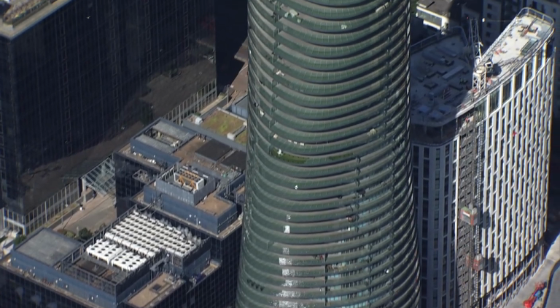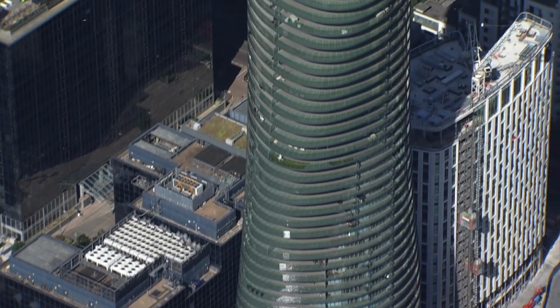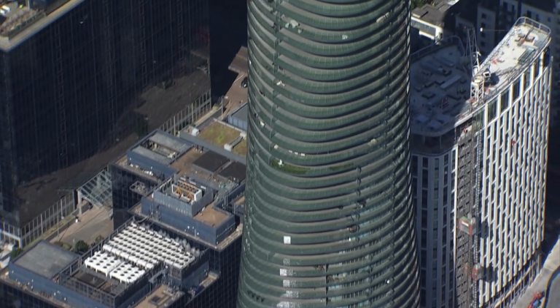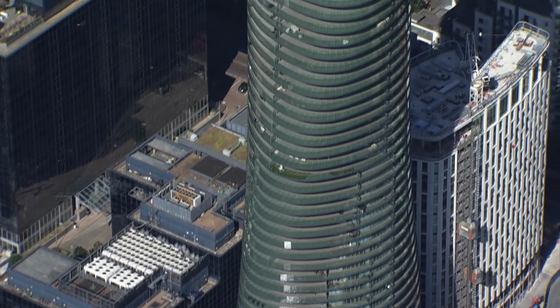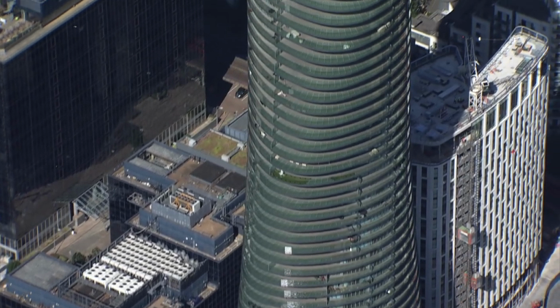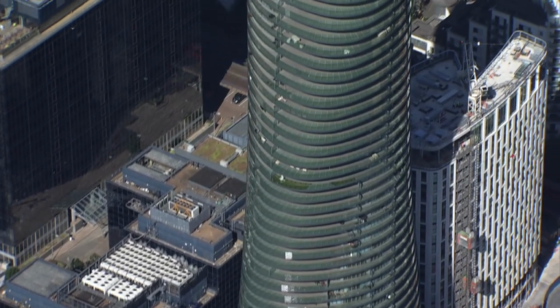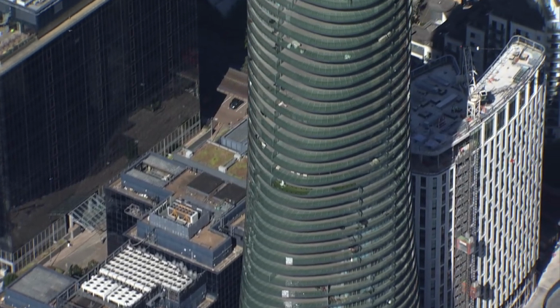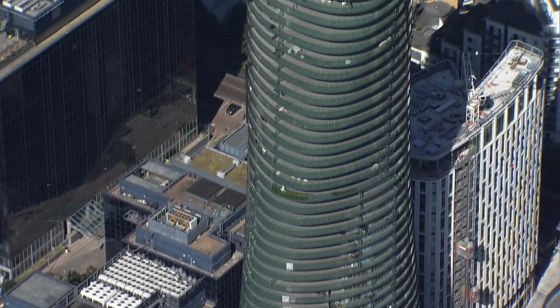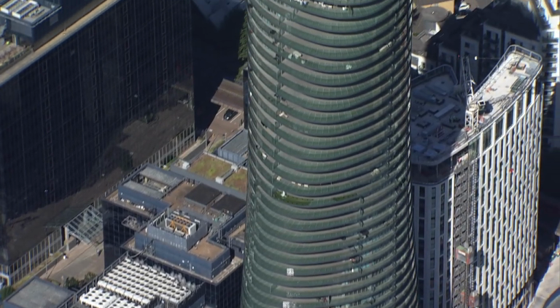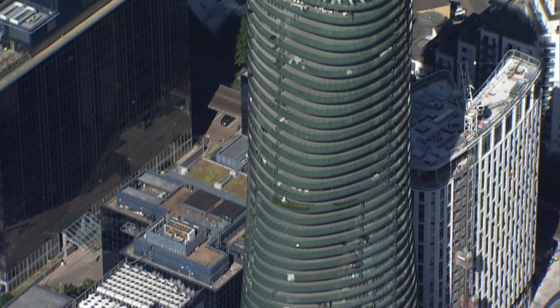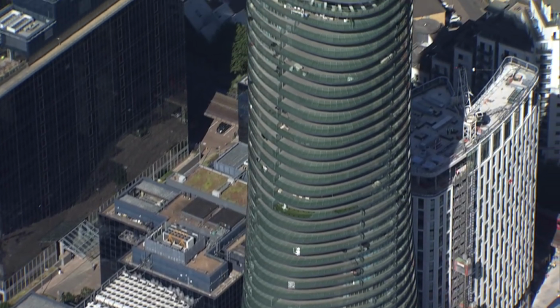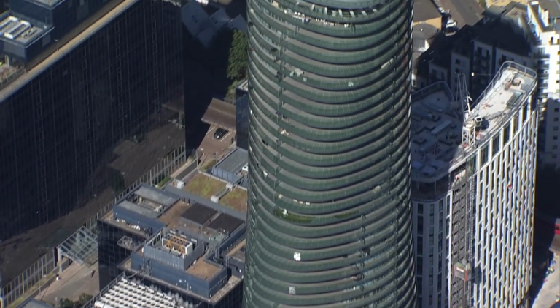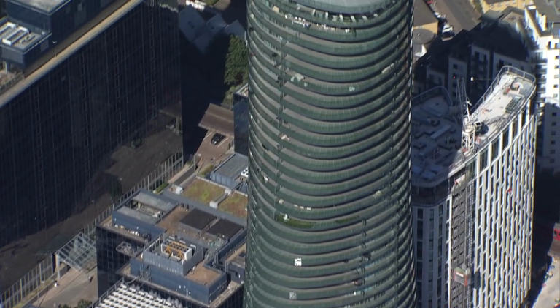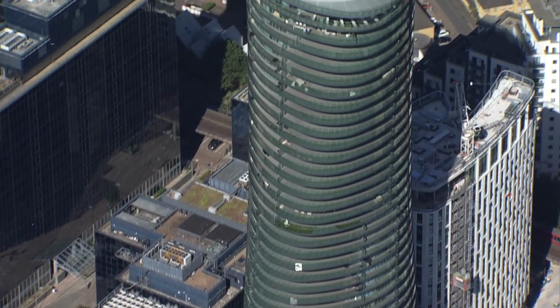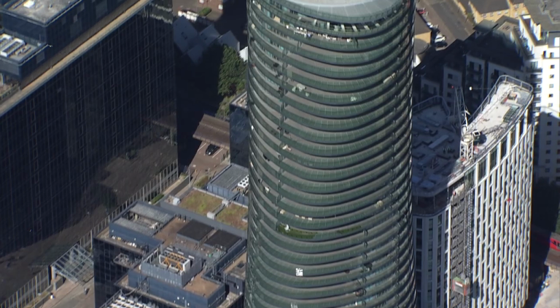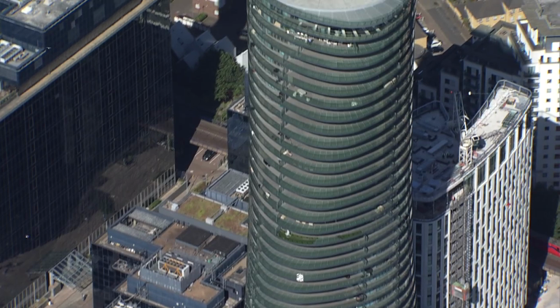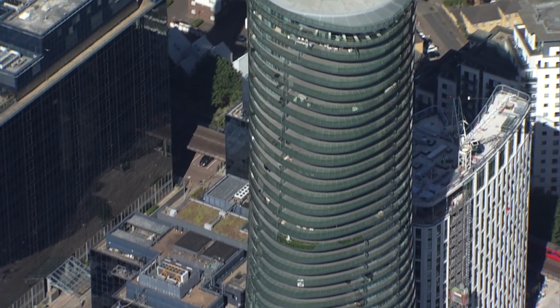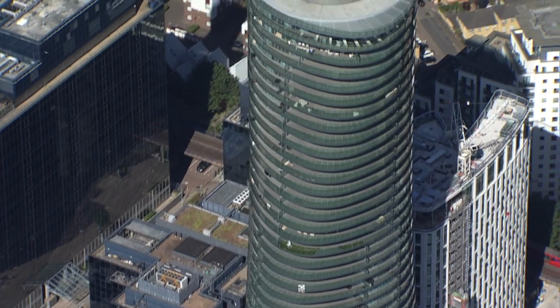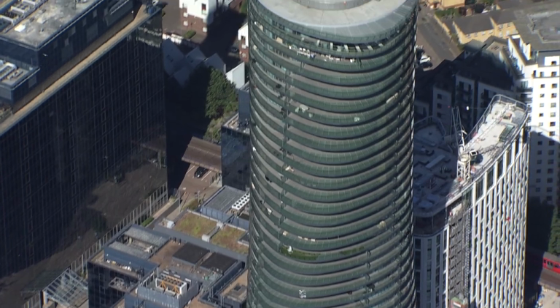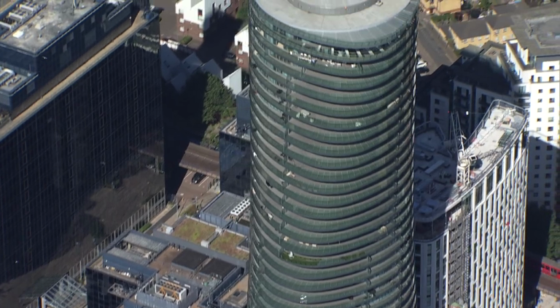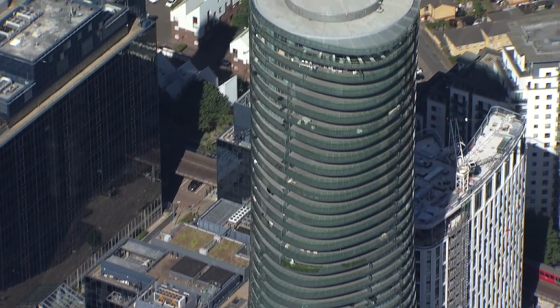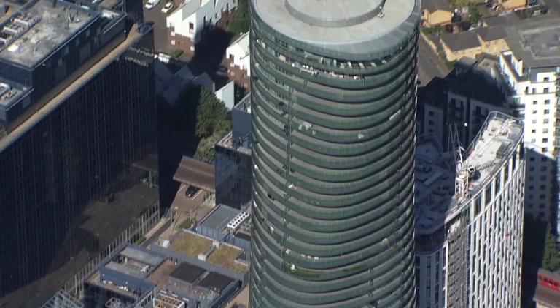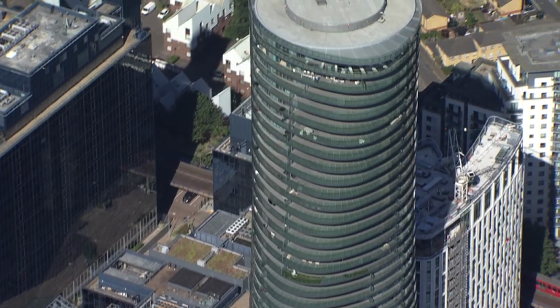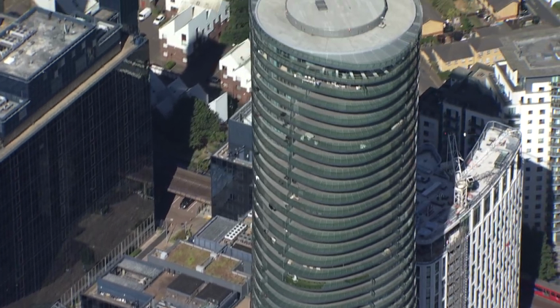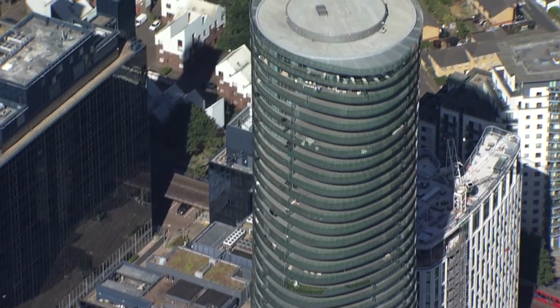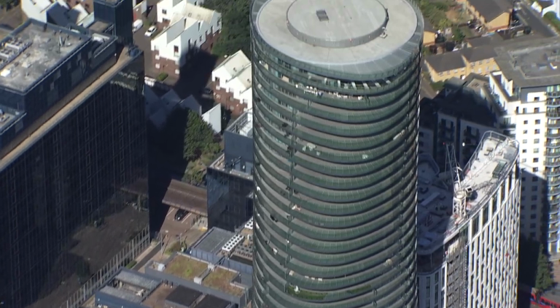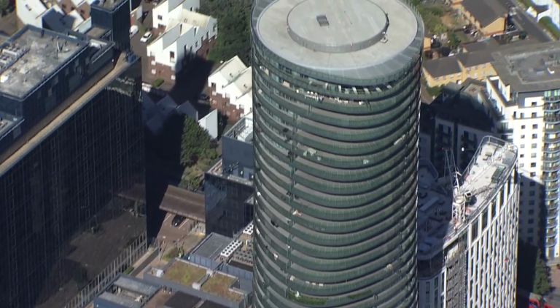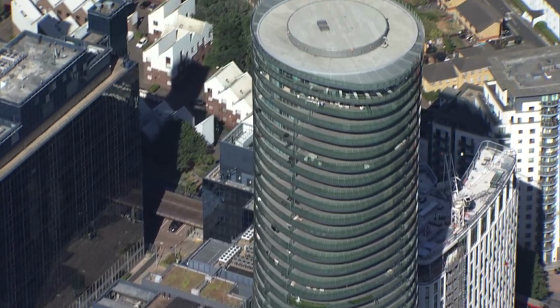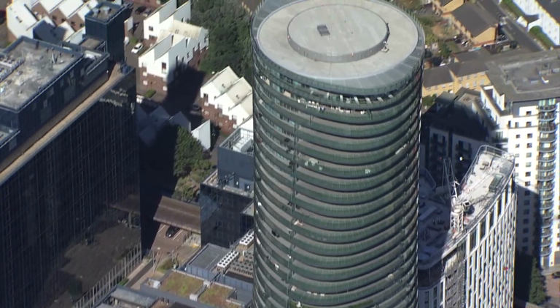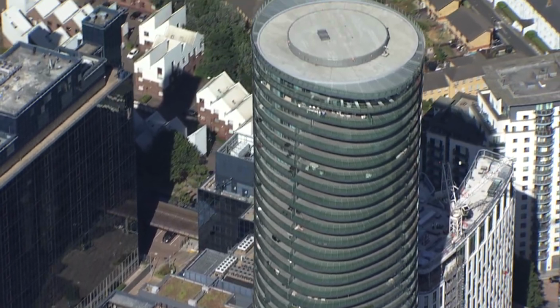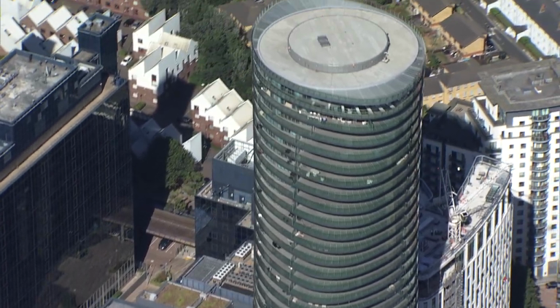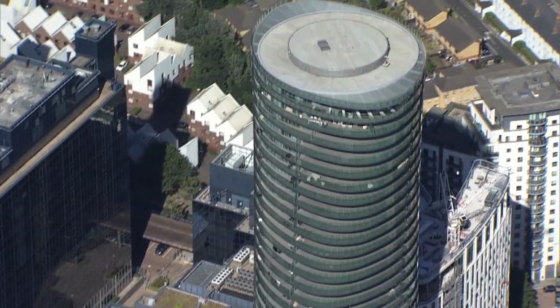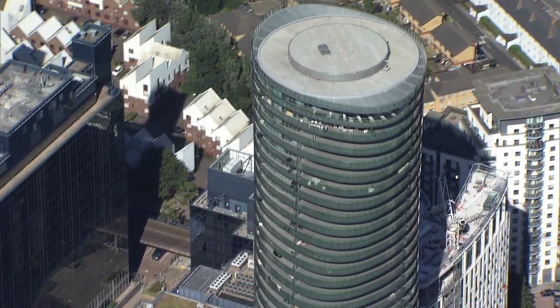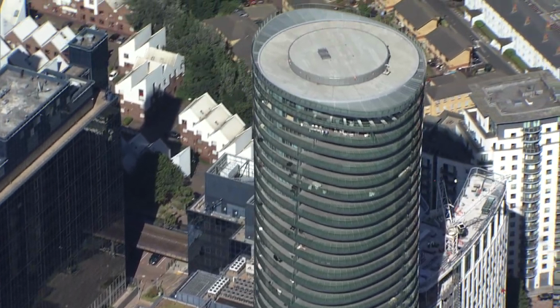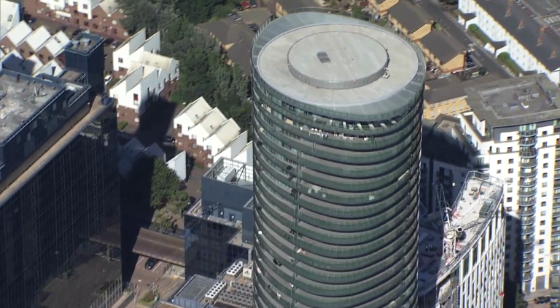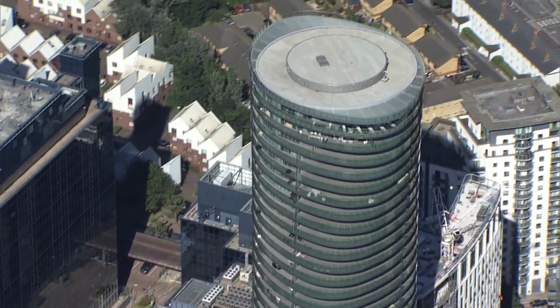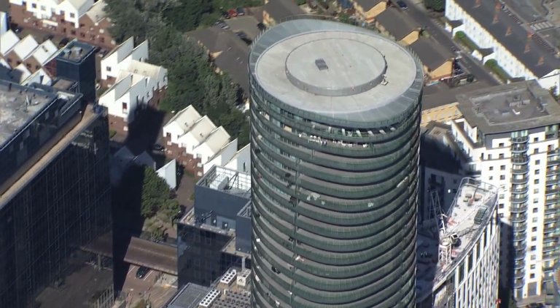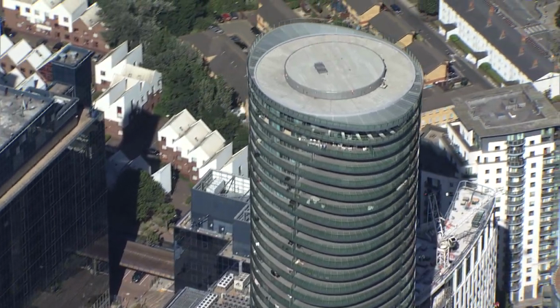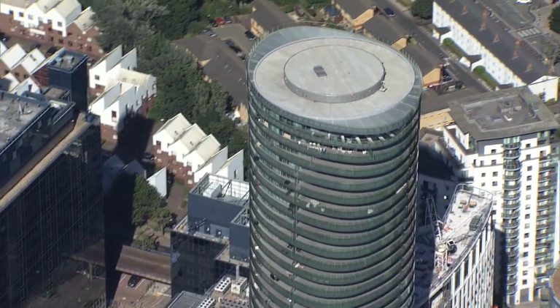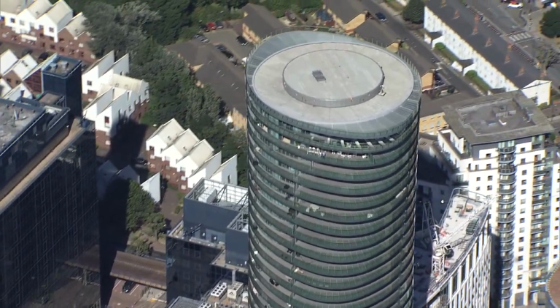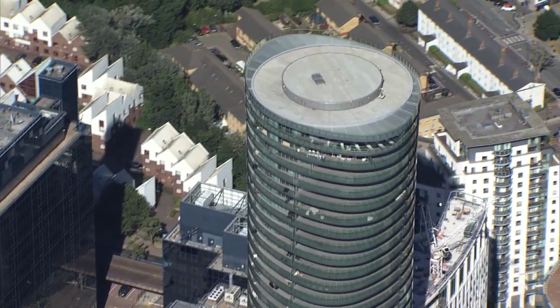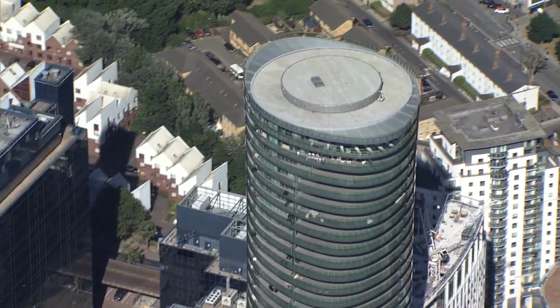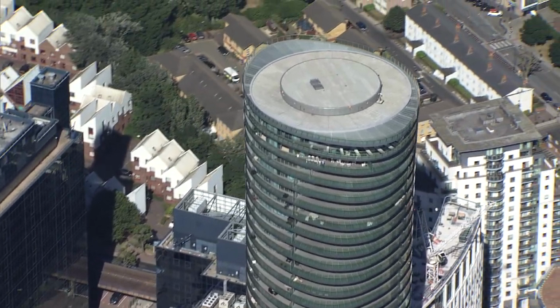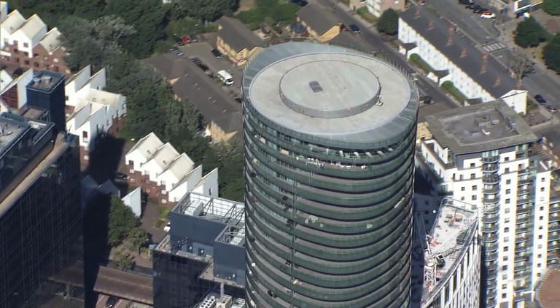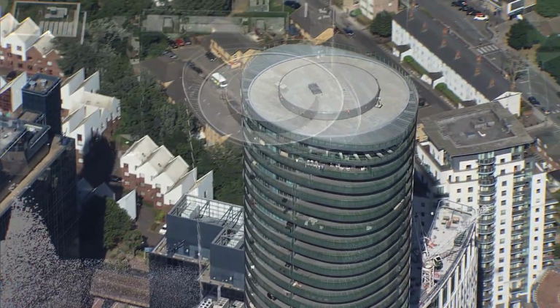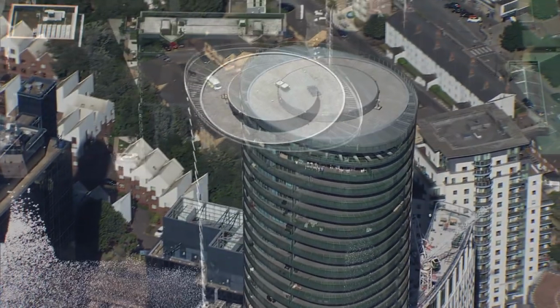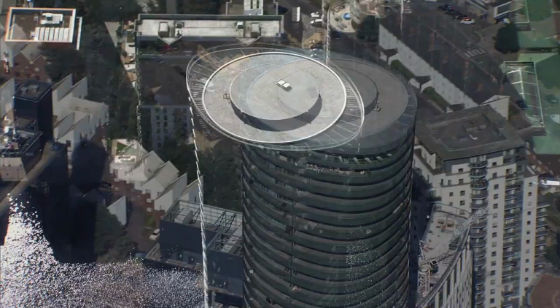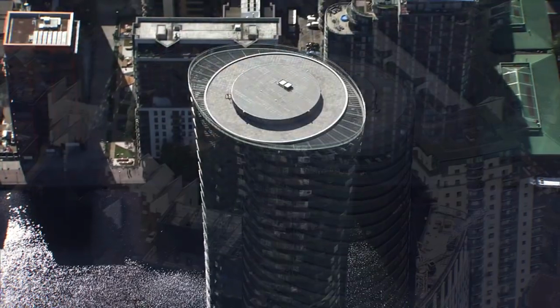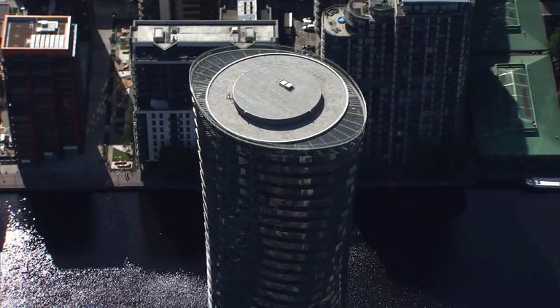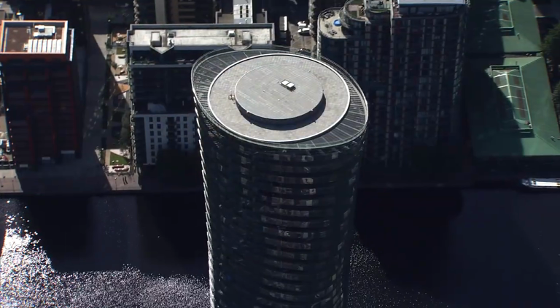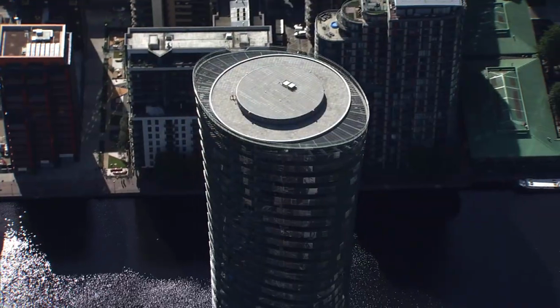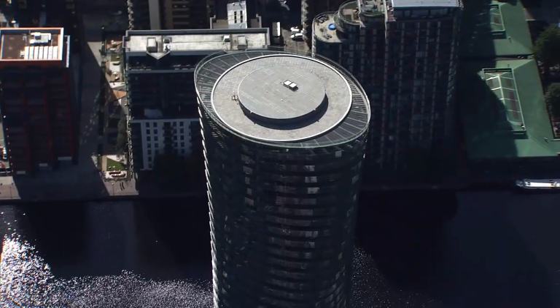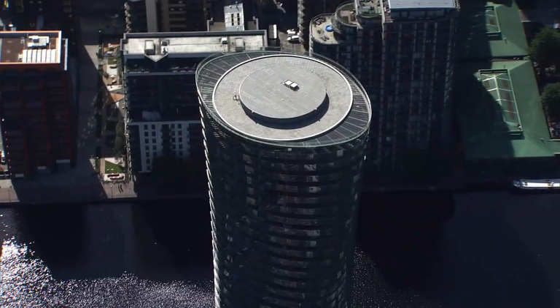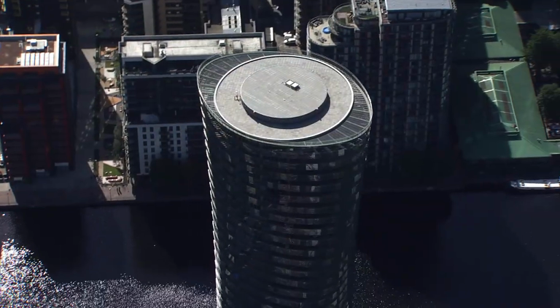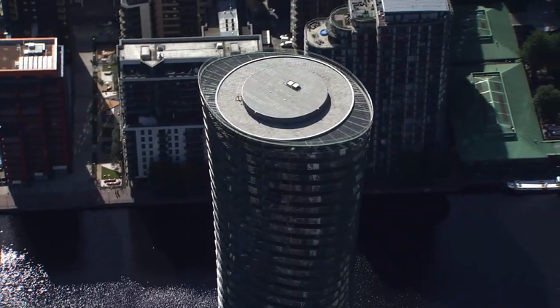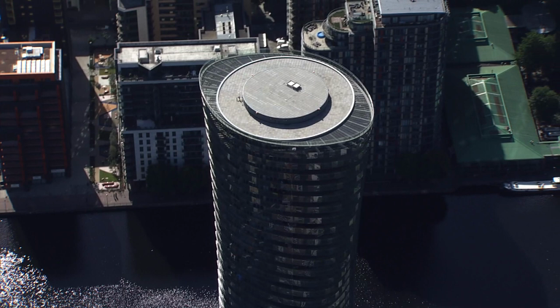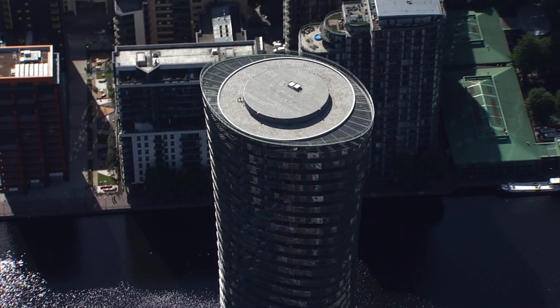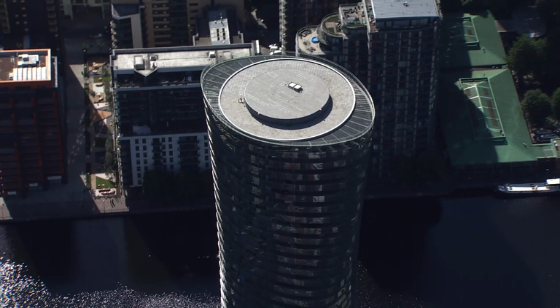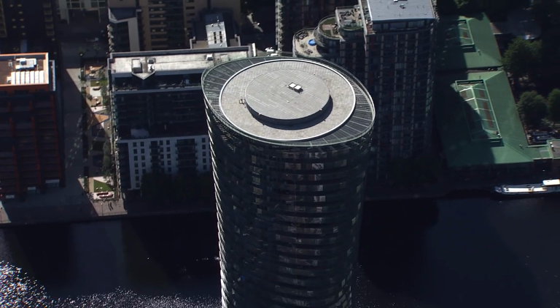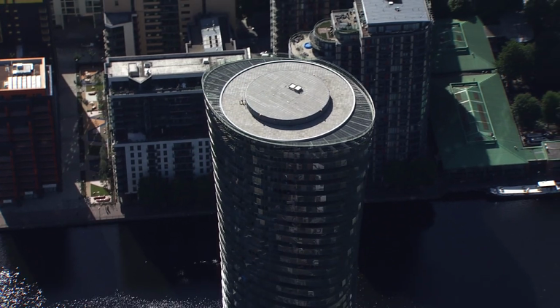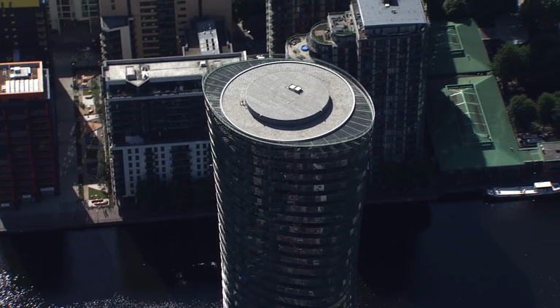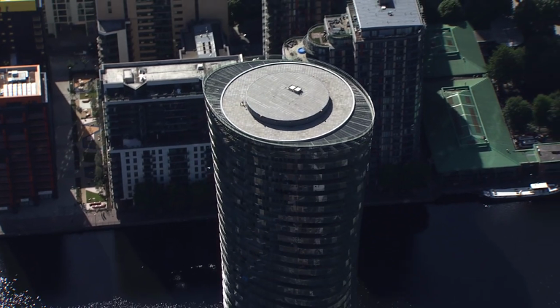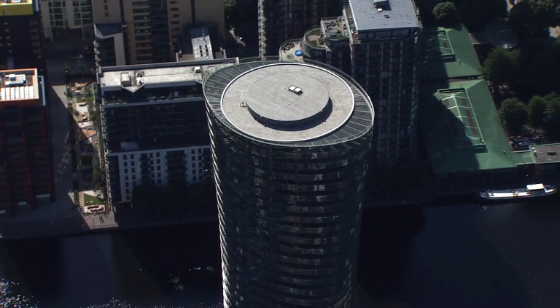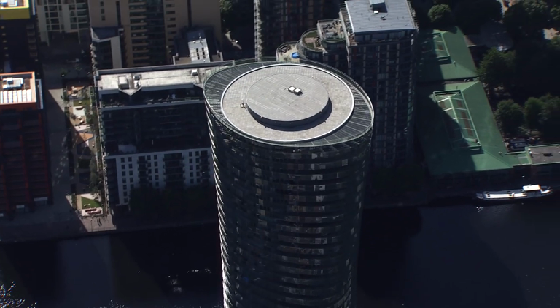It's so quiet you can't even believe you're in London right now. It's like being on a cloud or in a hot air balloon — it's just so peaceful.